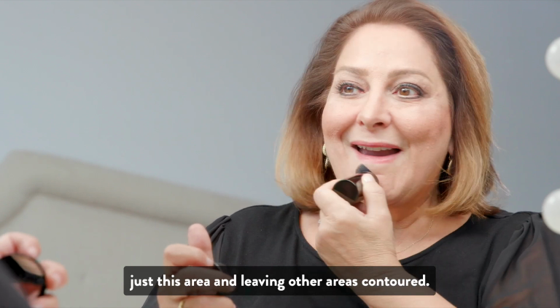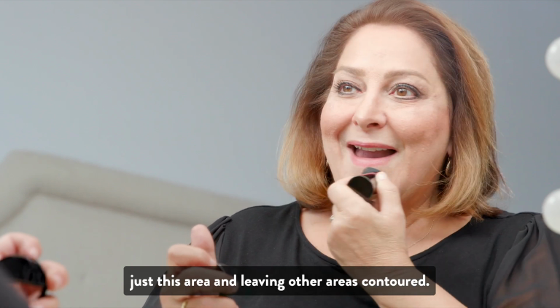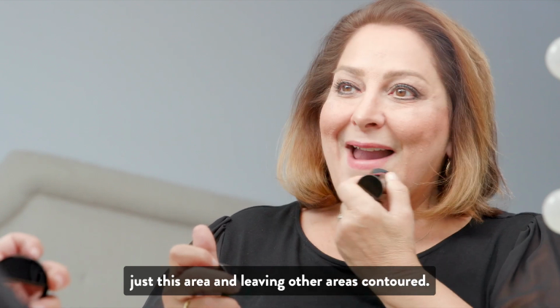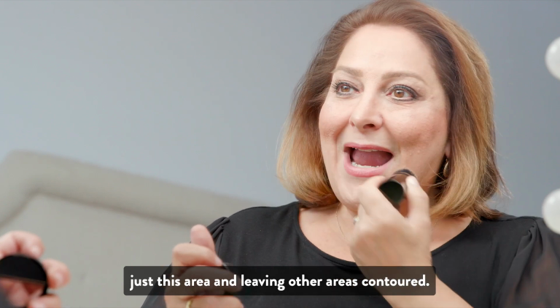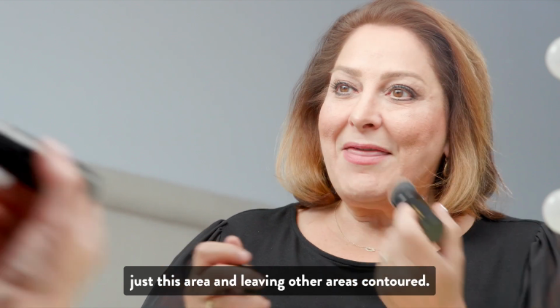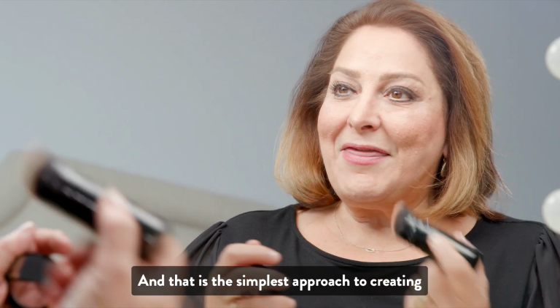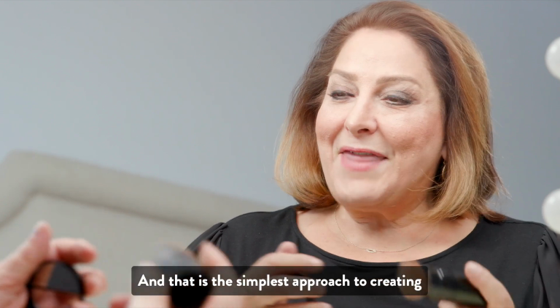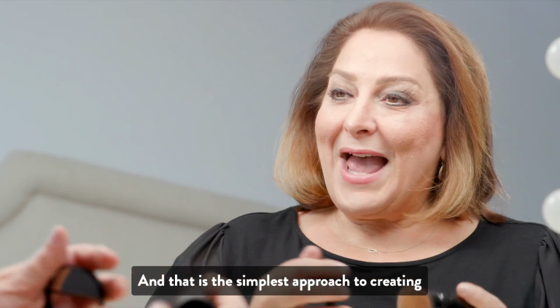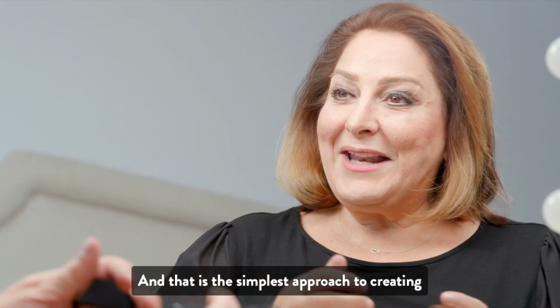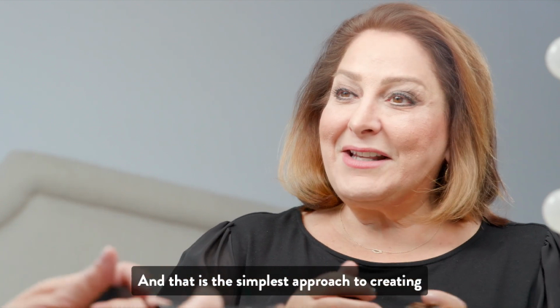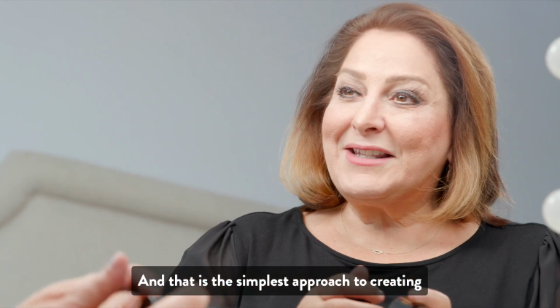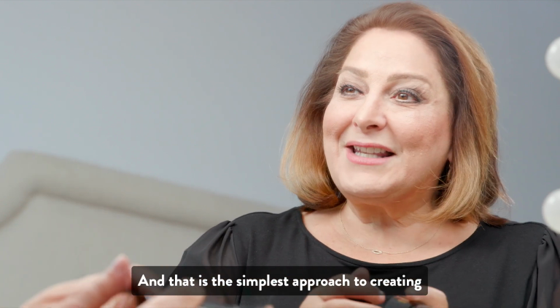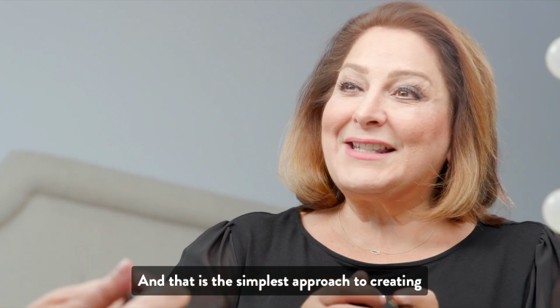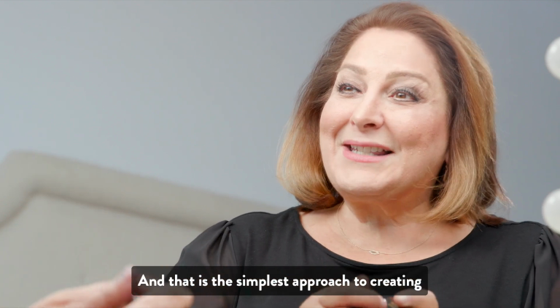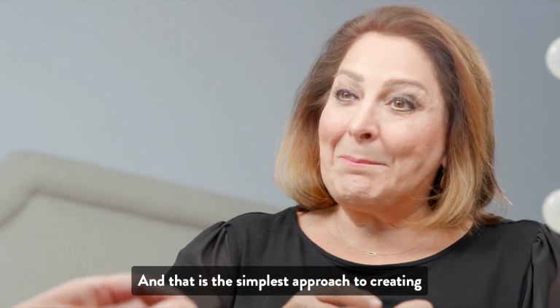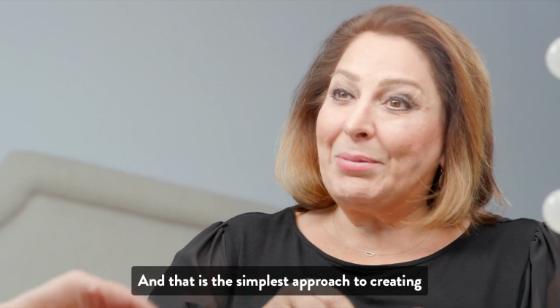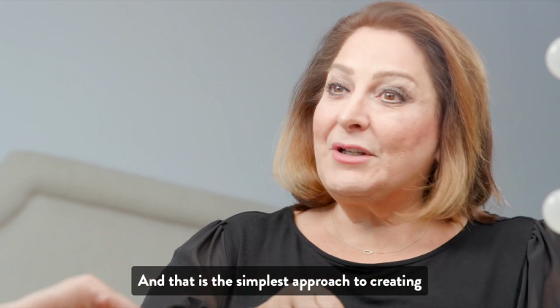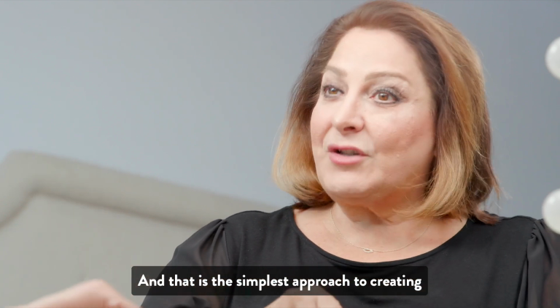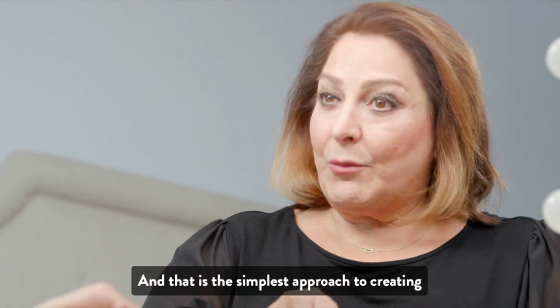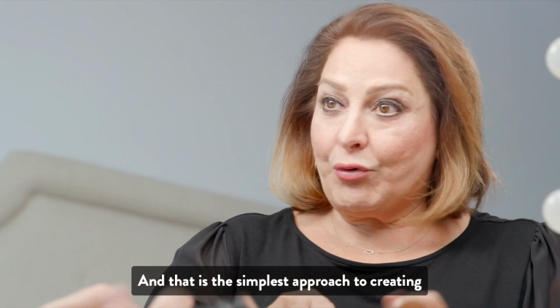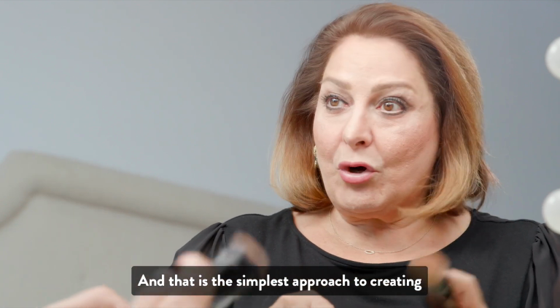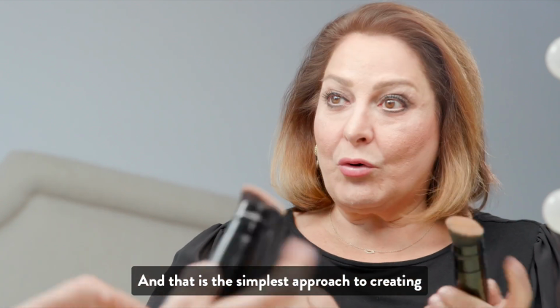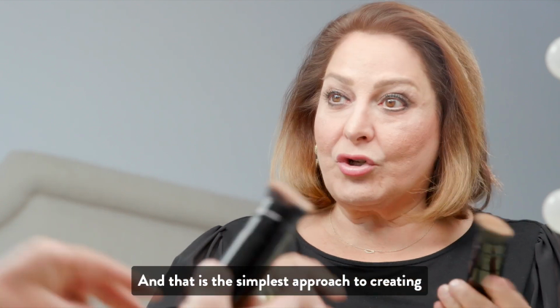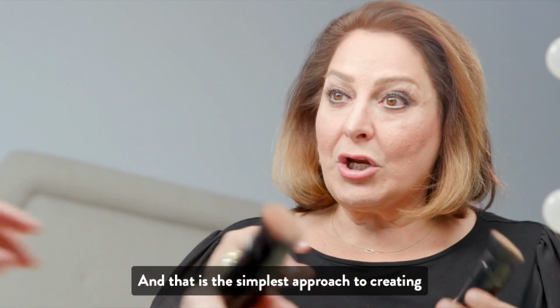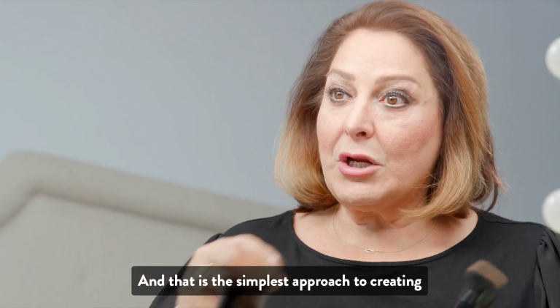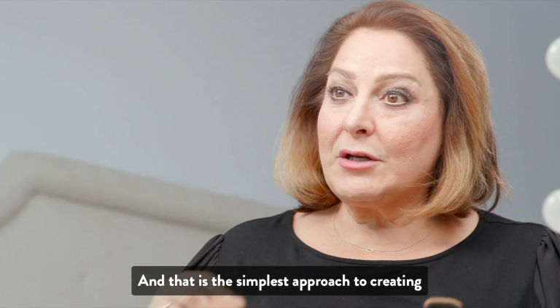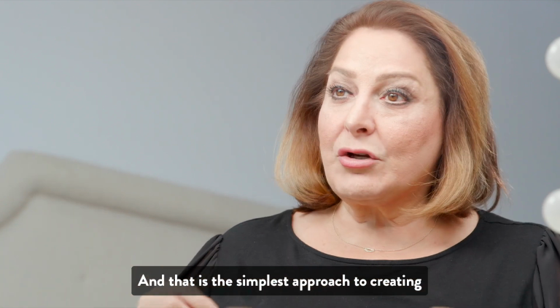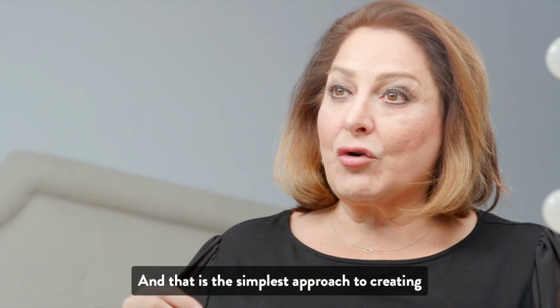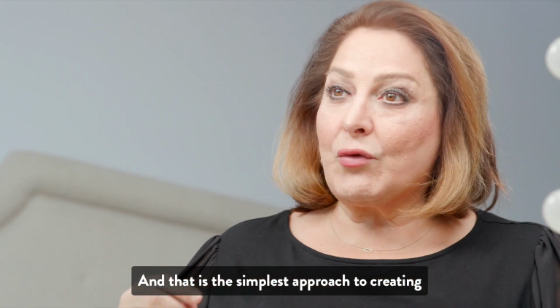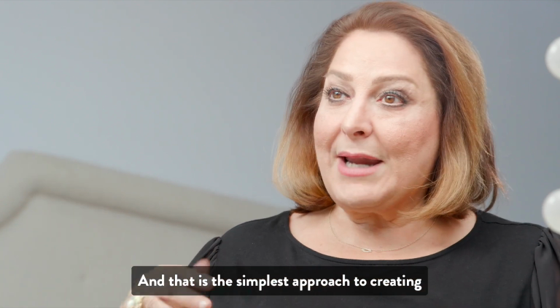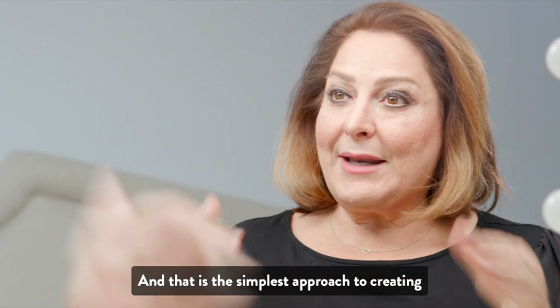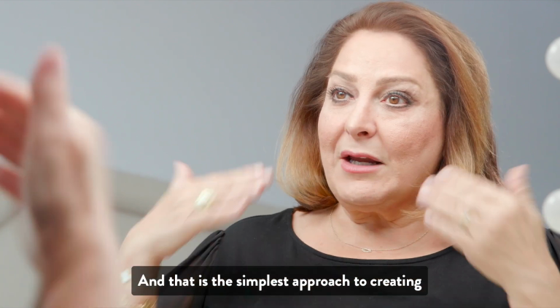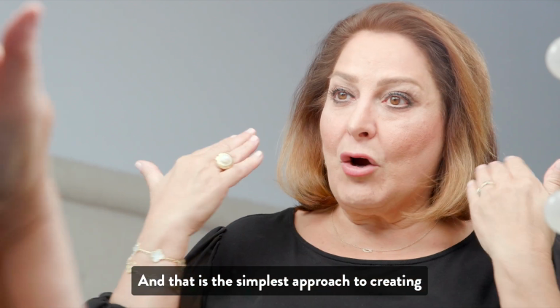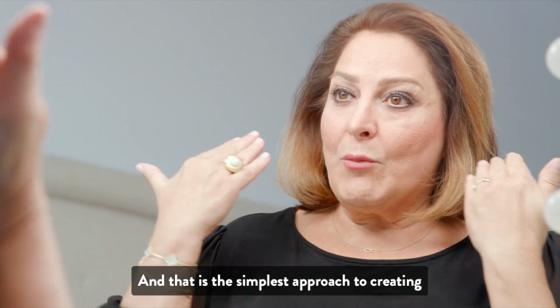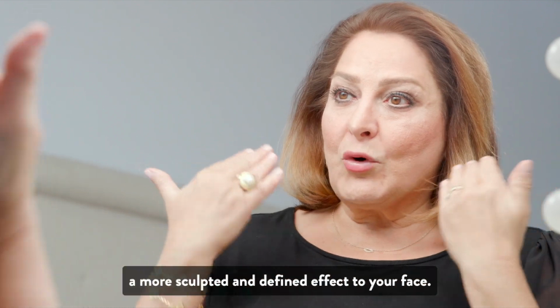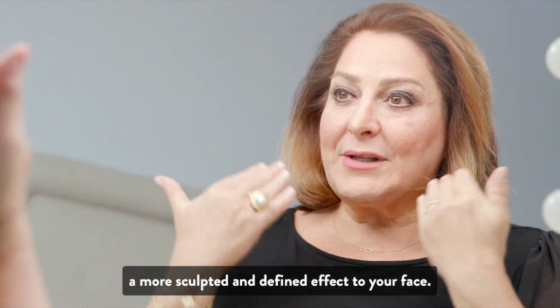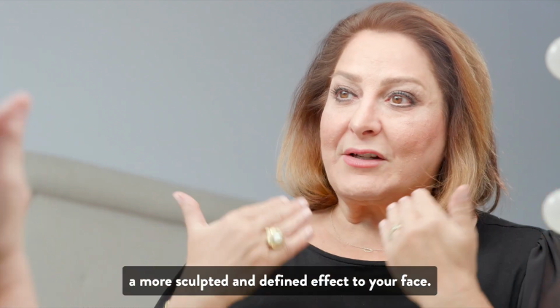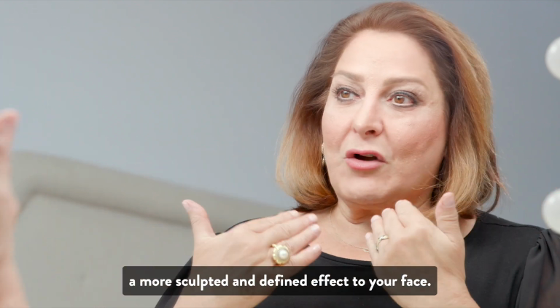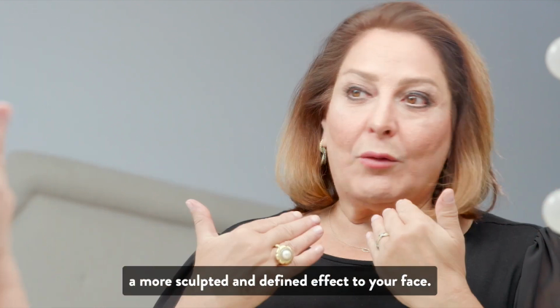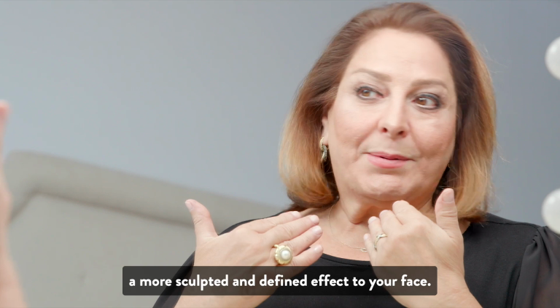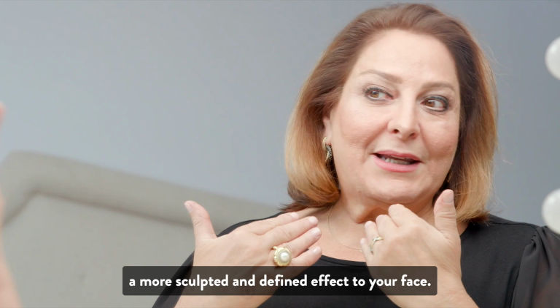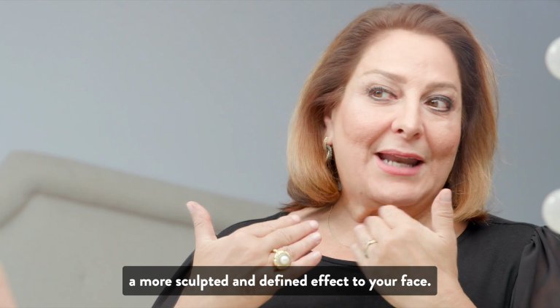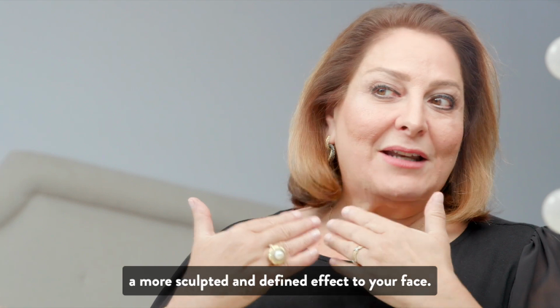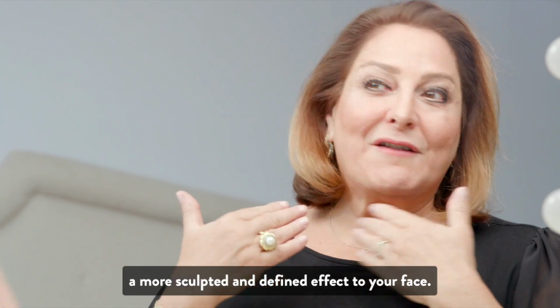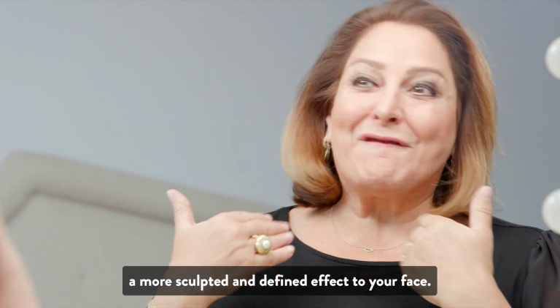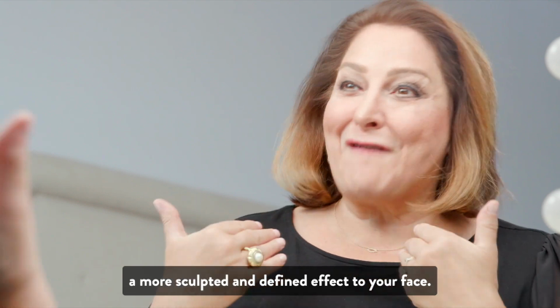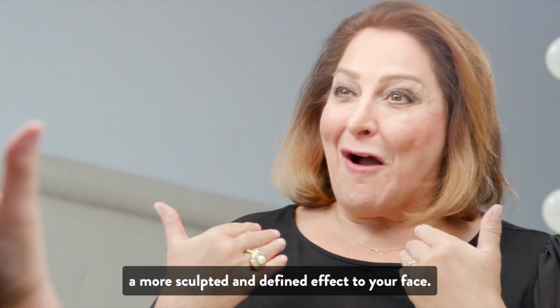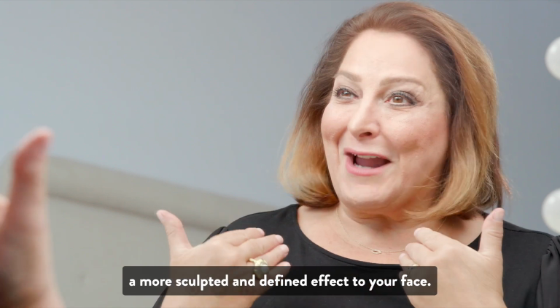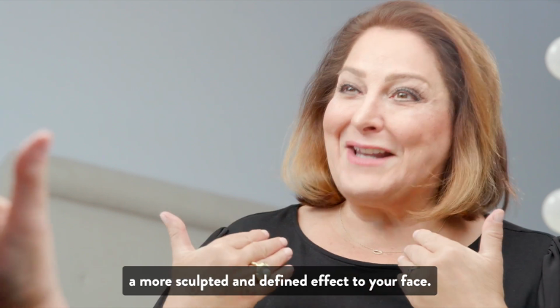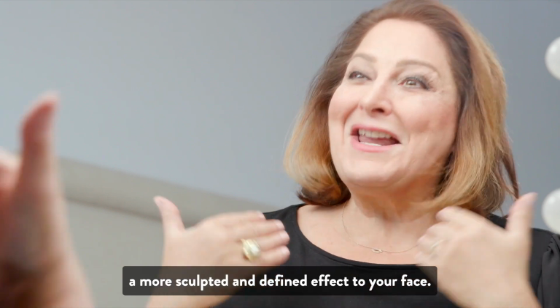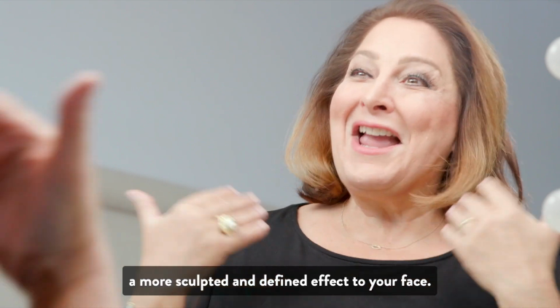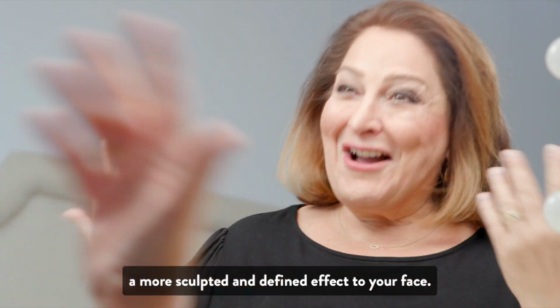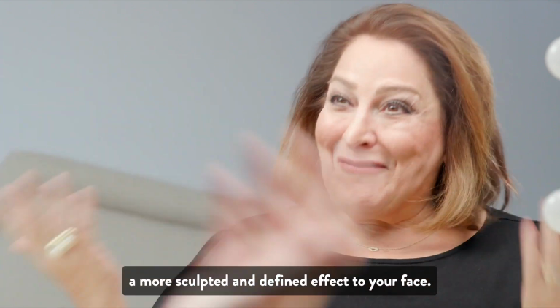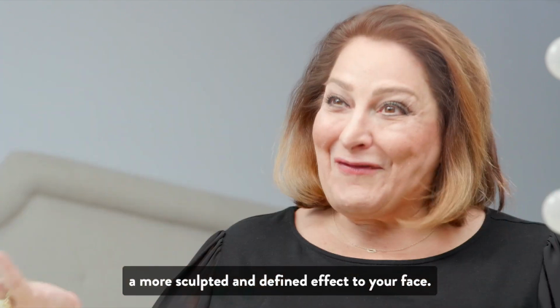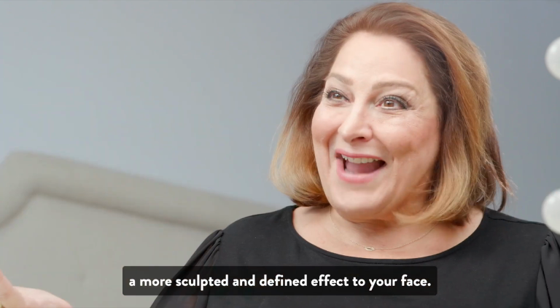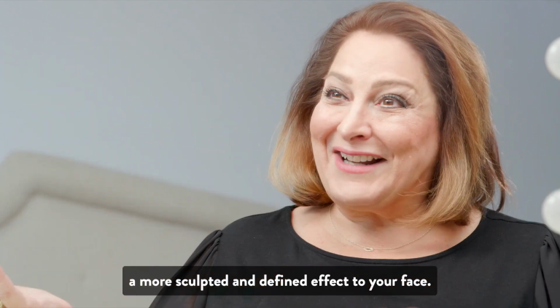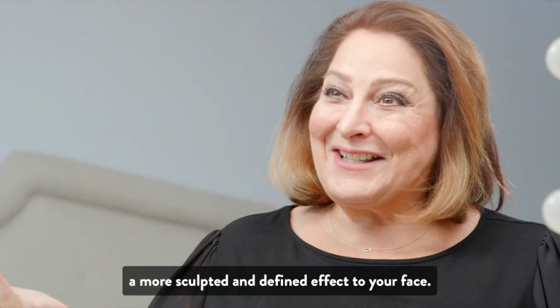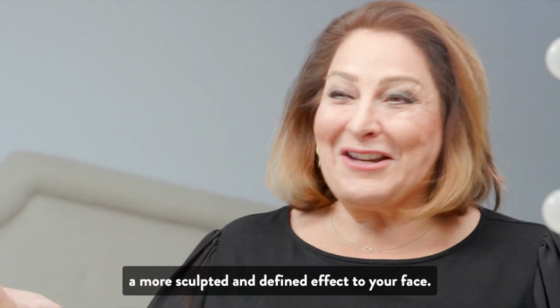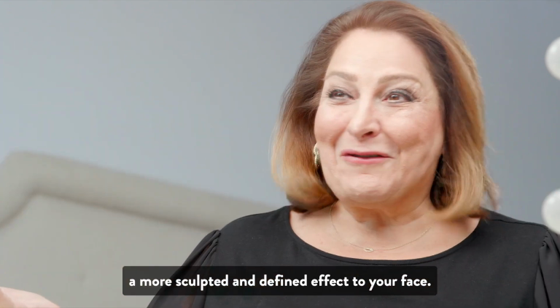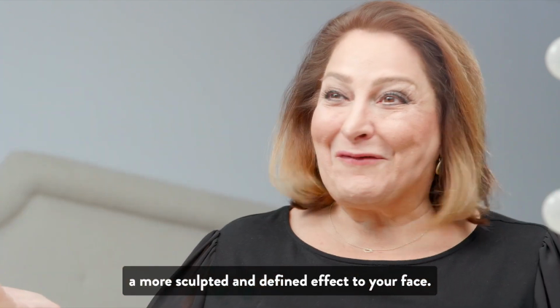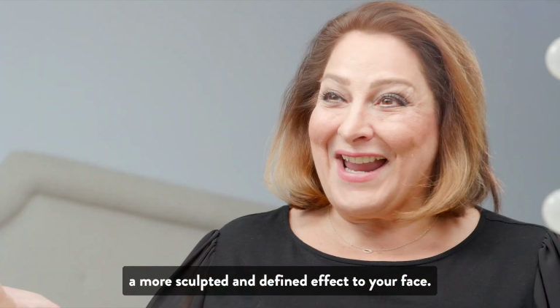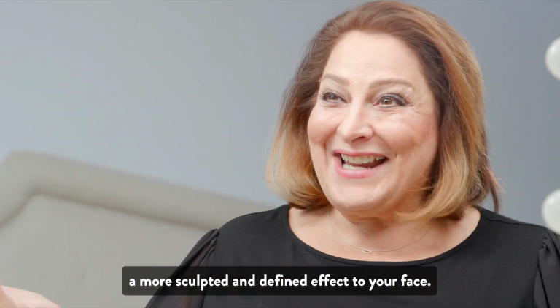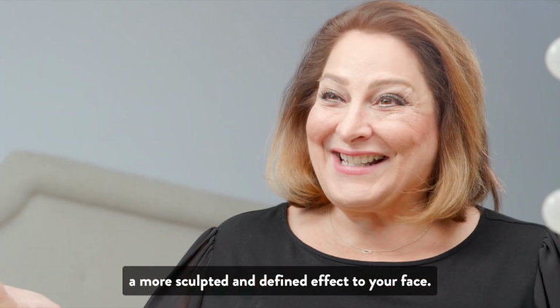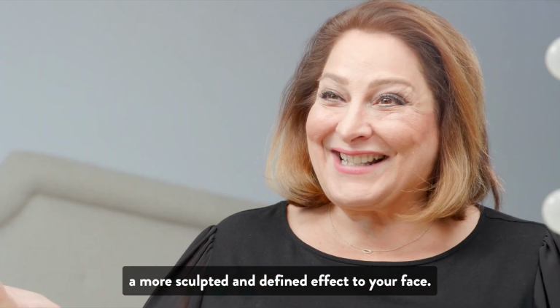And that is the simplest approach to creating a more sculpted and defined effect to your face.